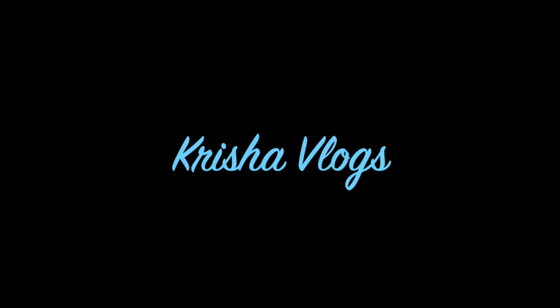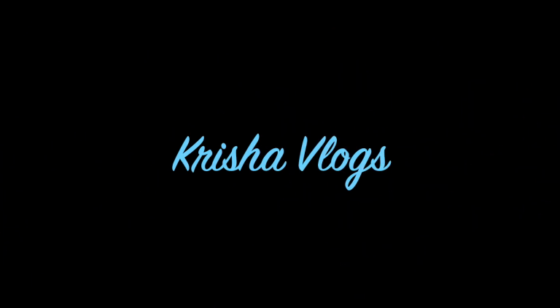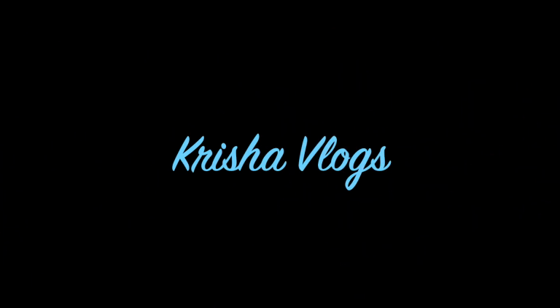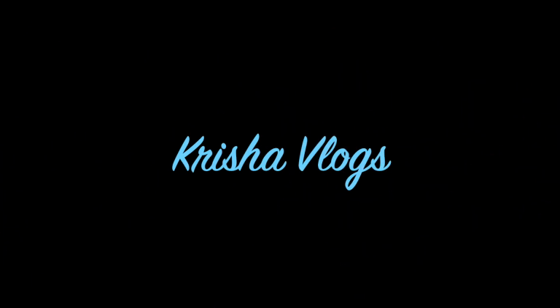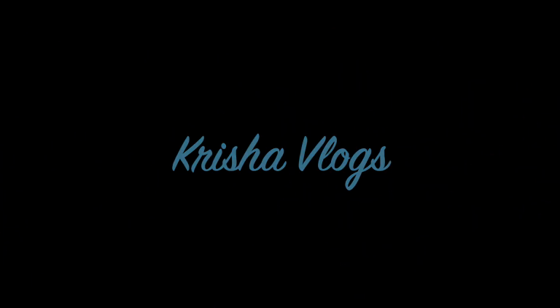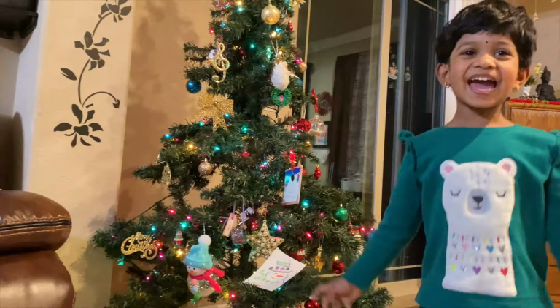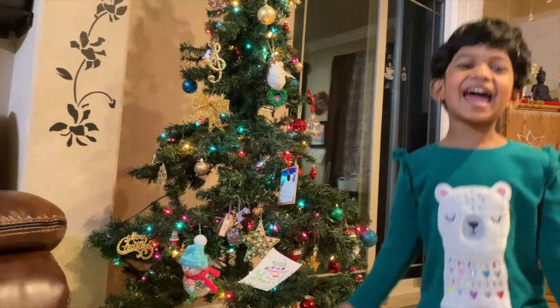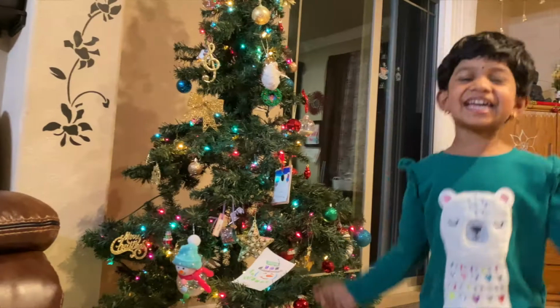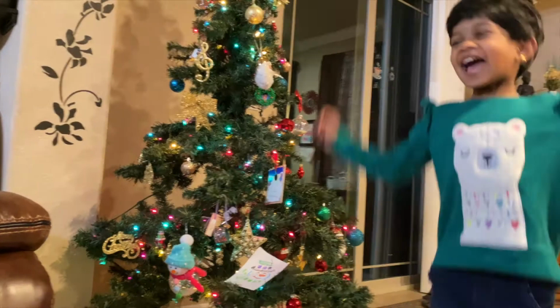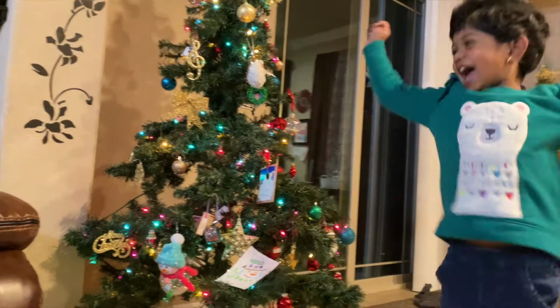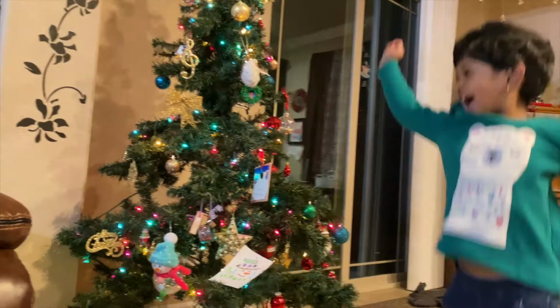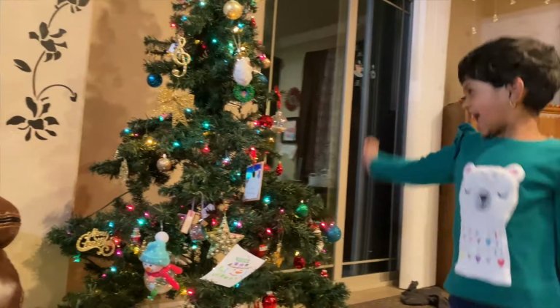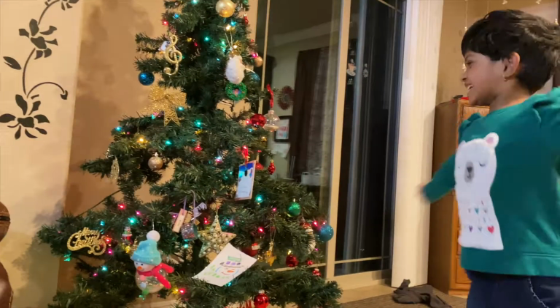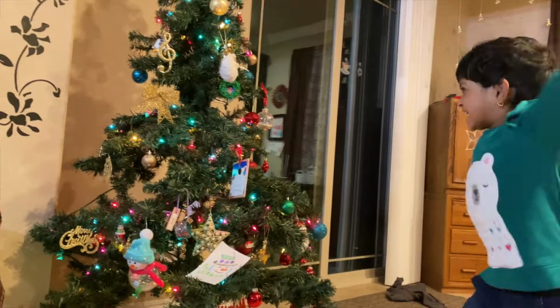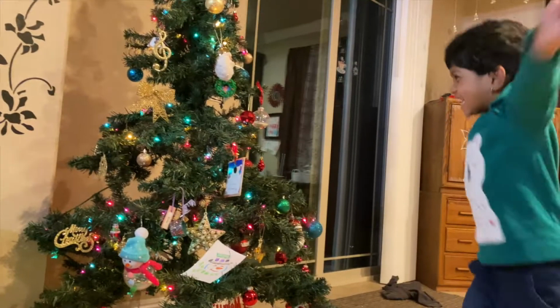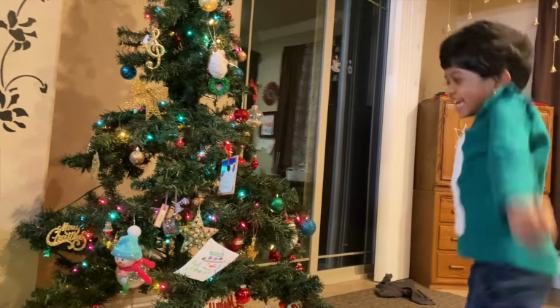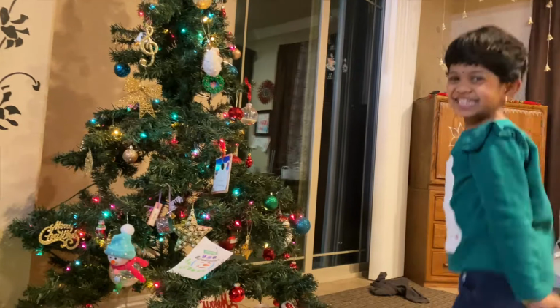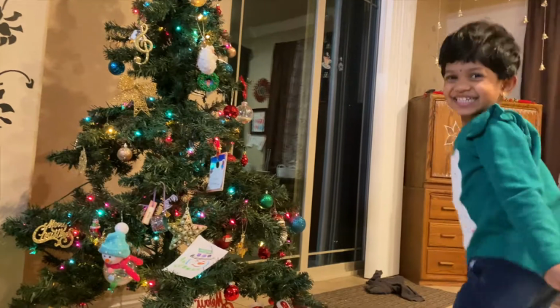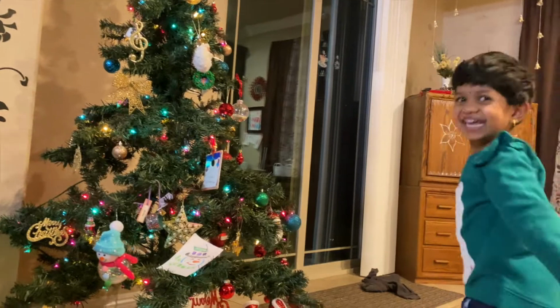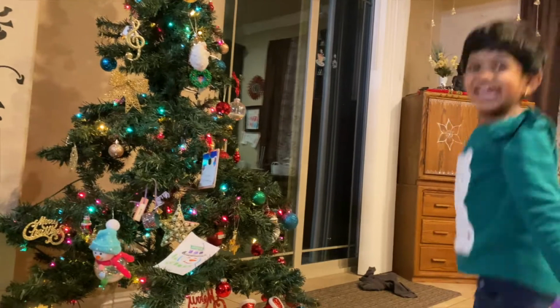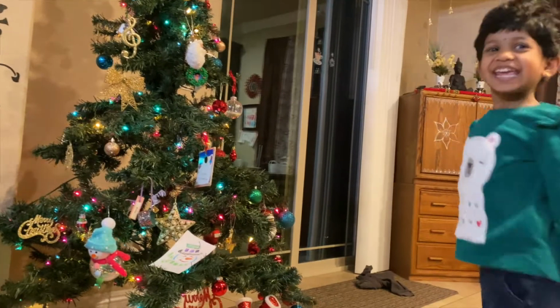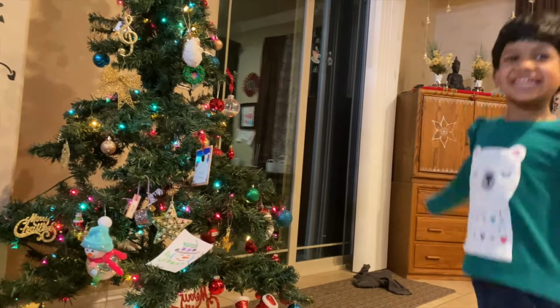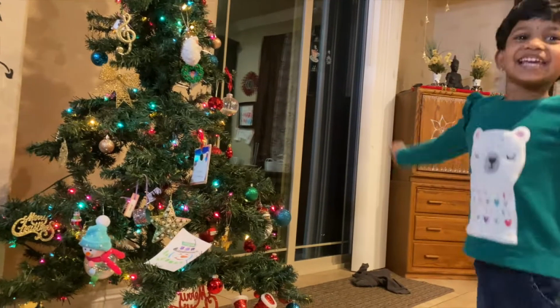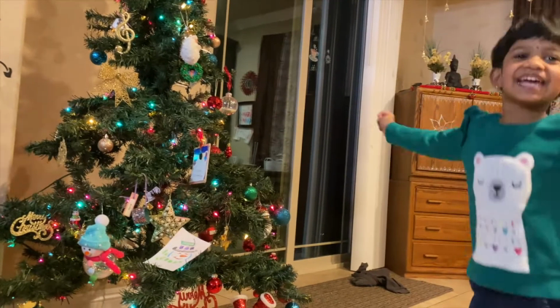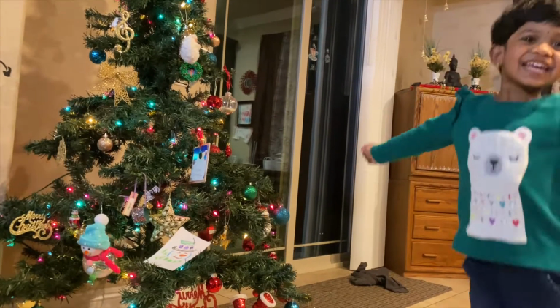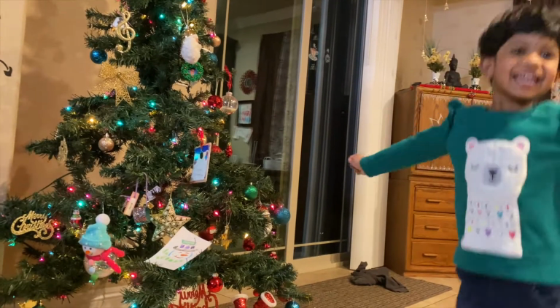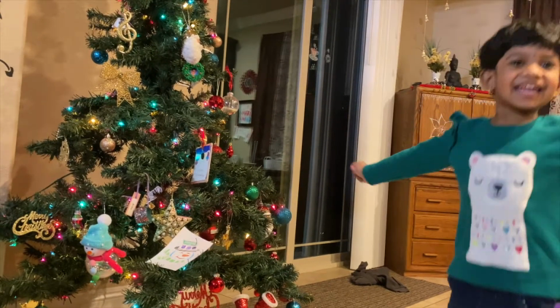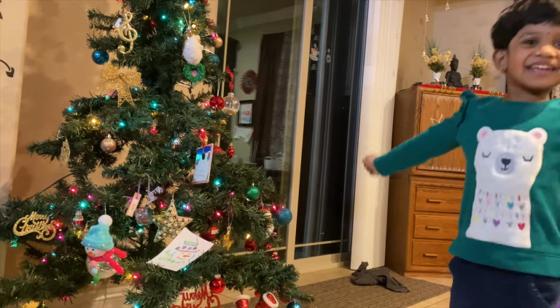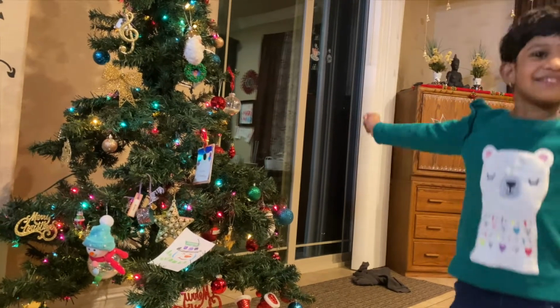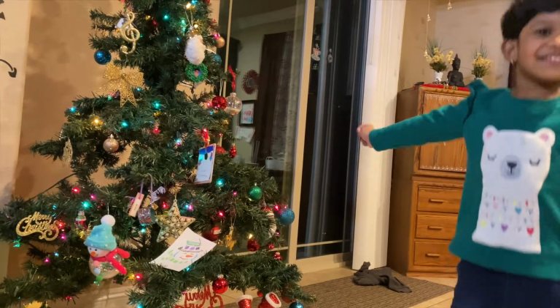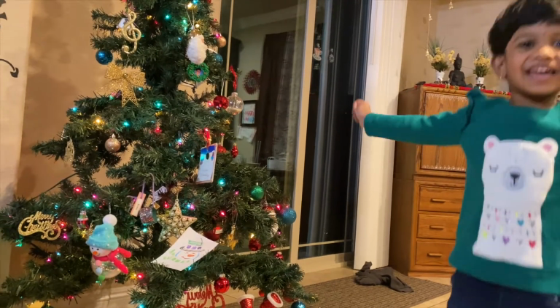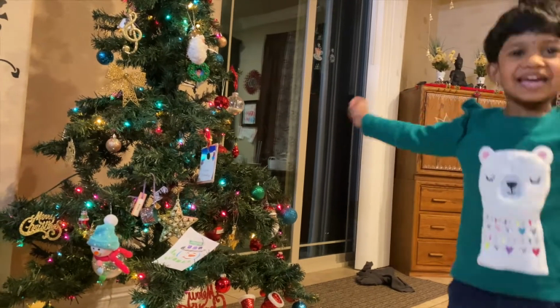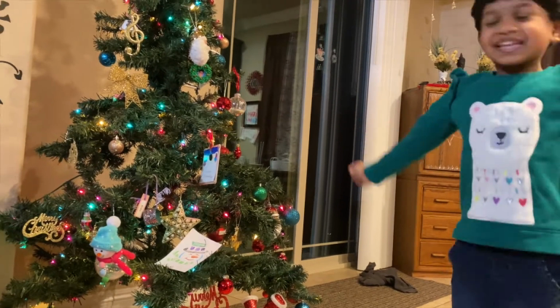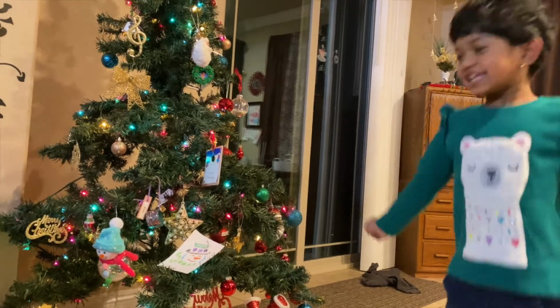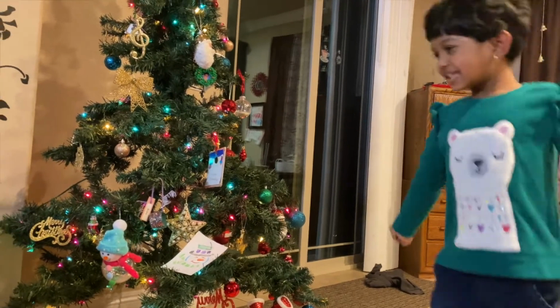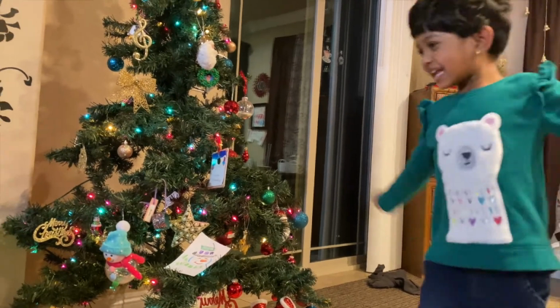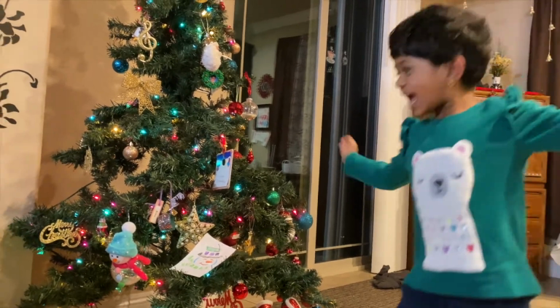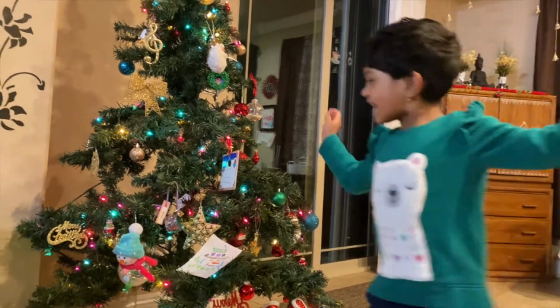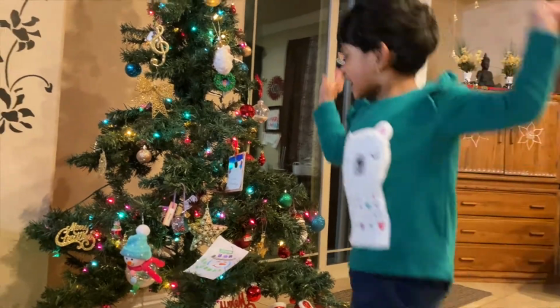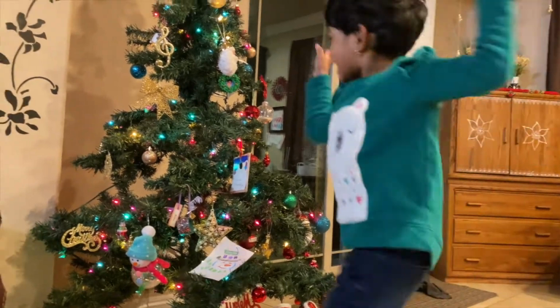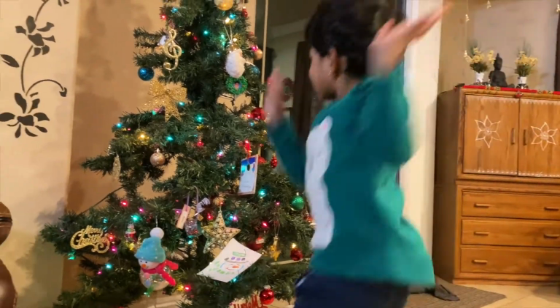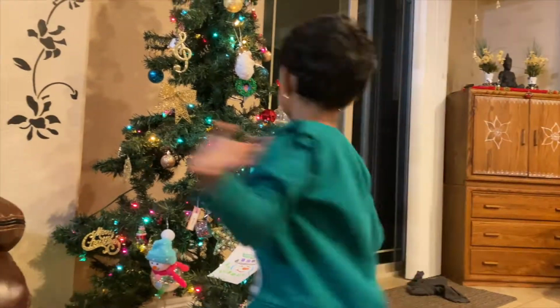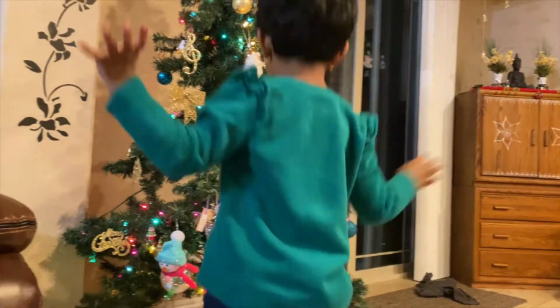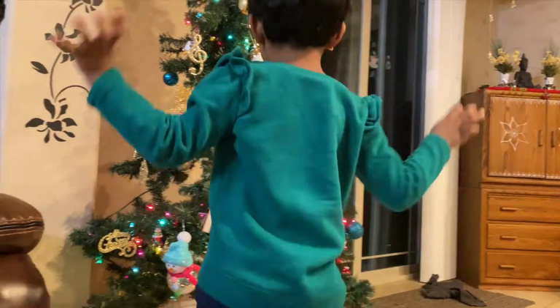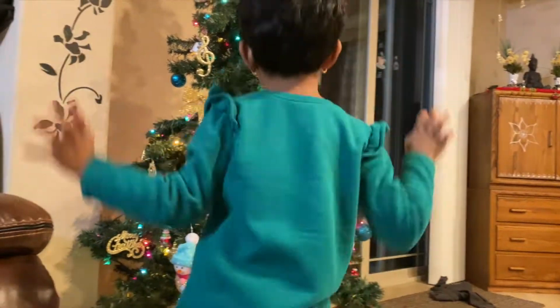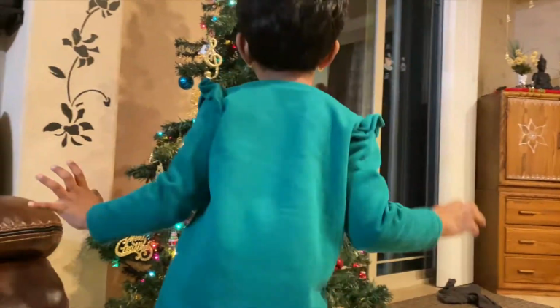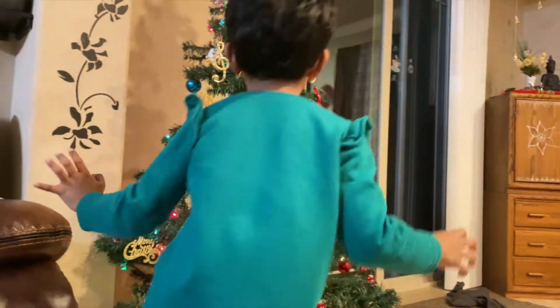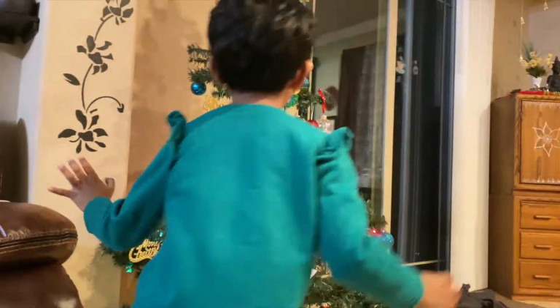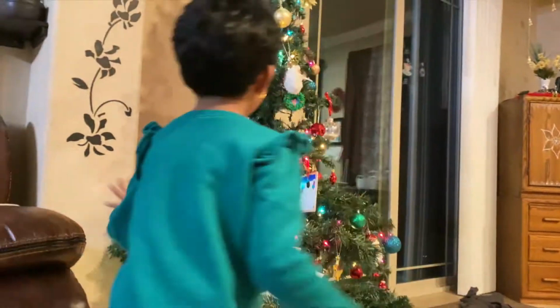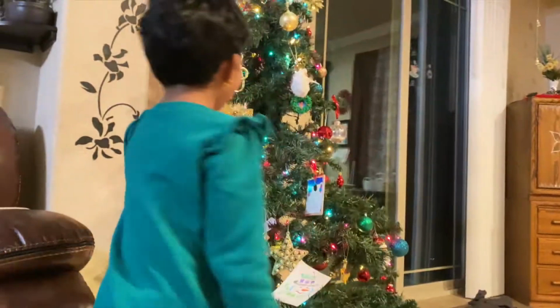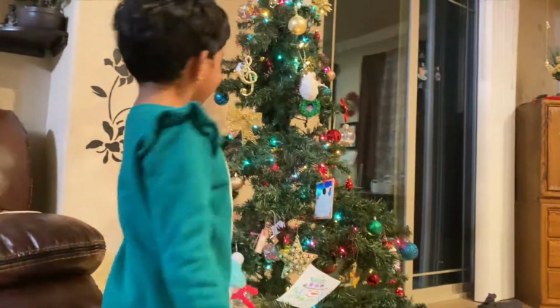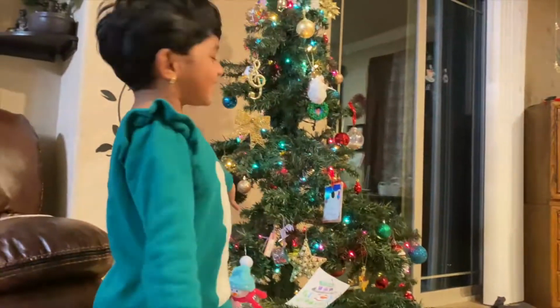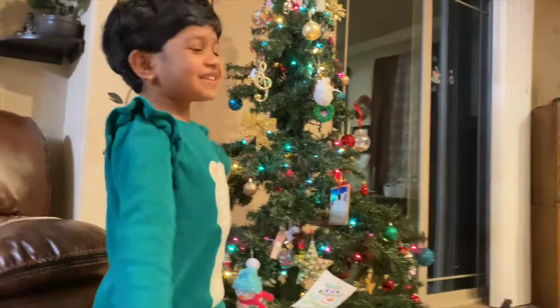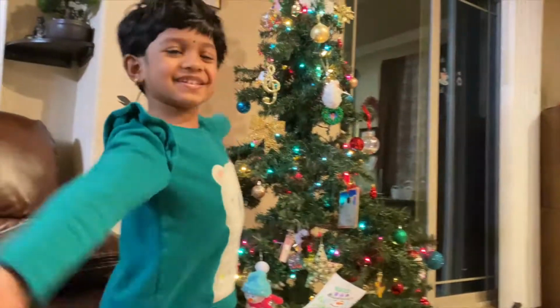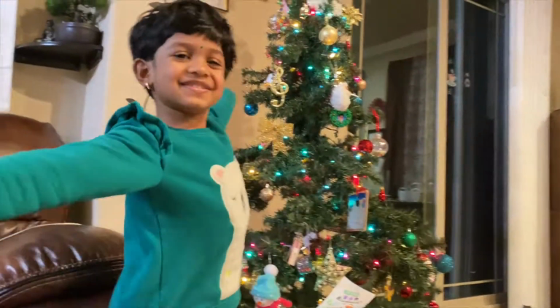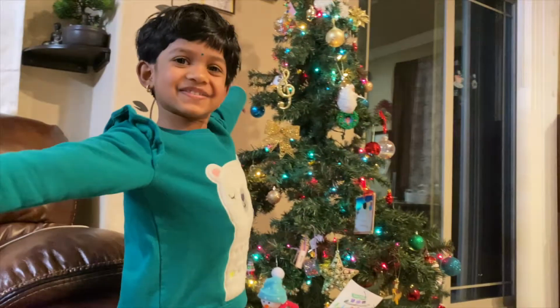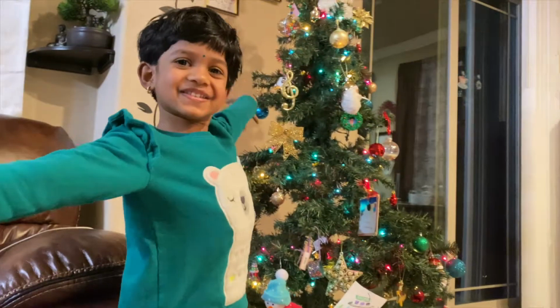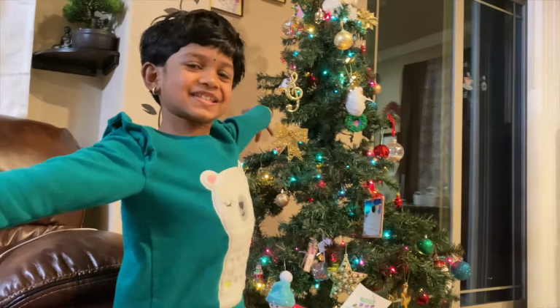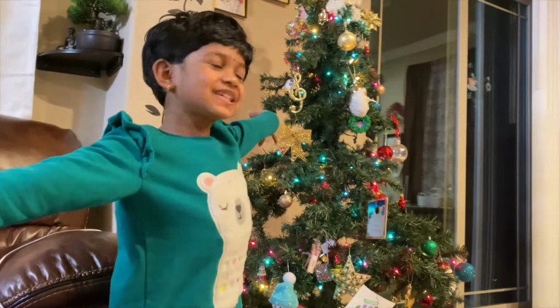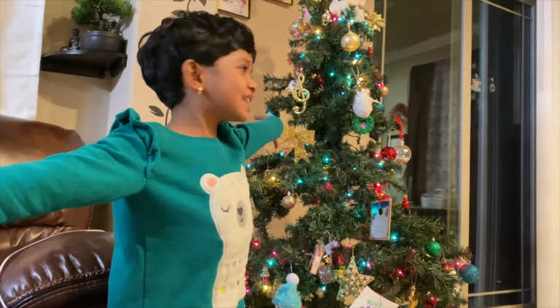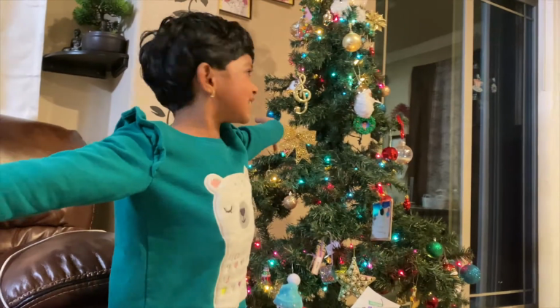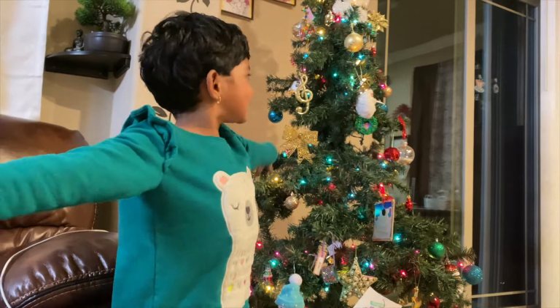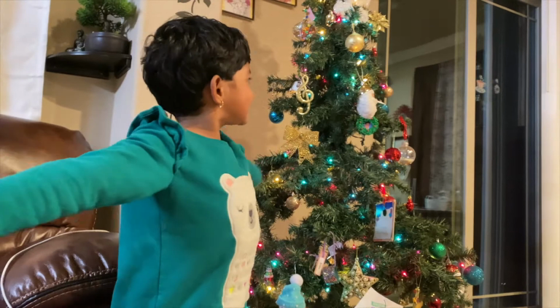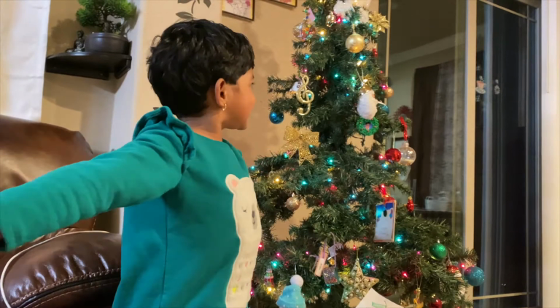Hi guys! Today, I'm going to show you how to speak to your friends.